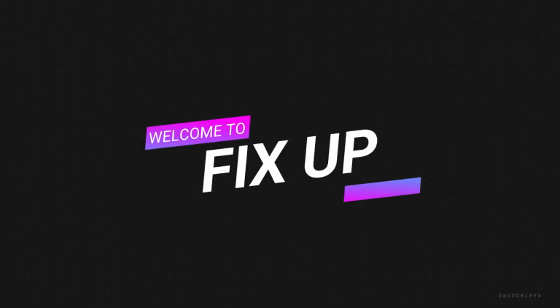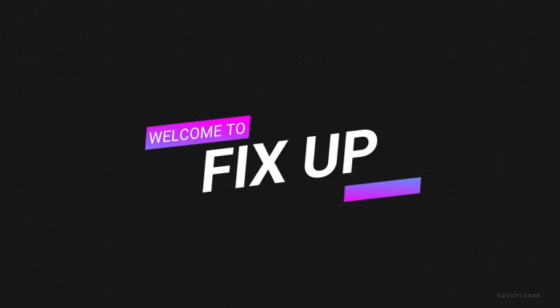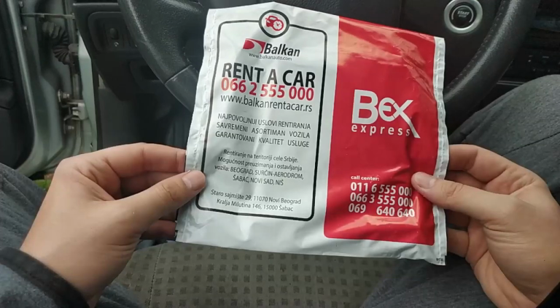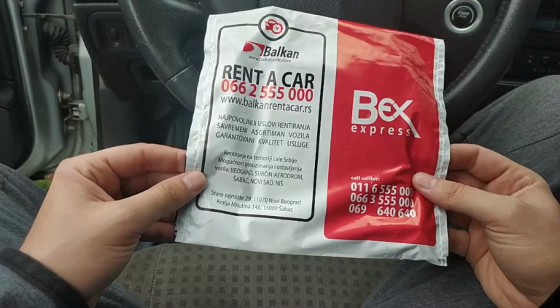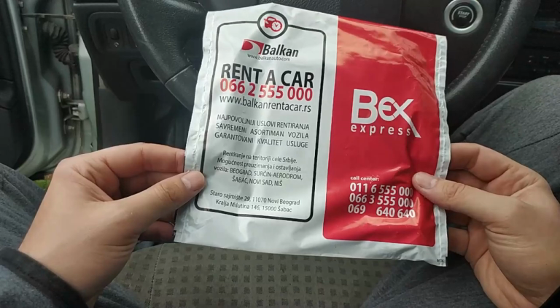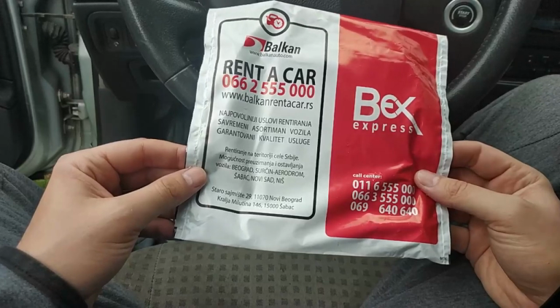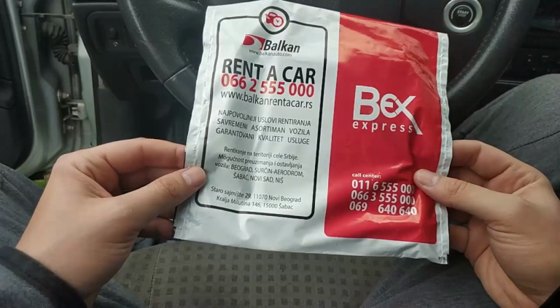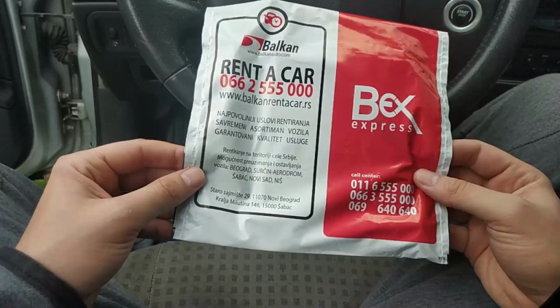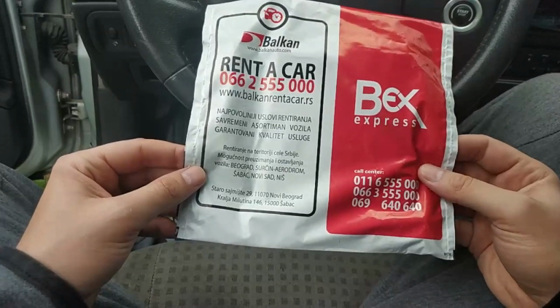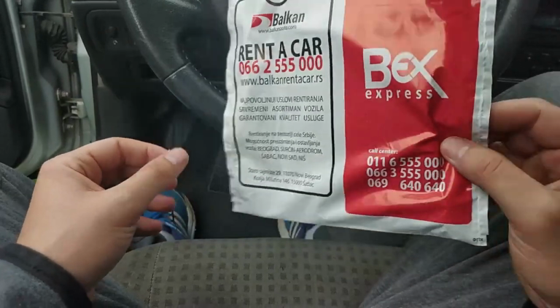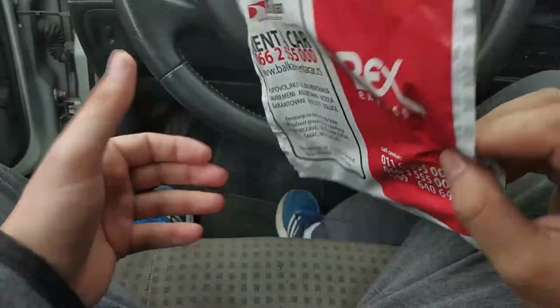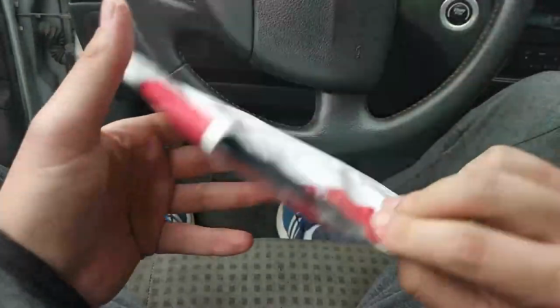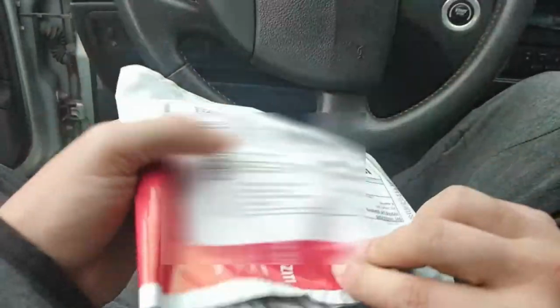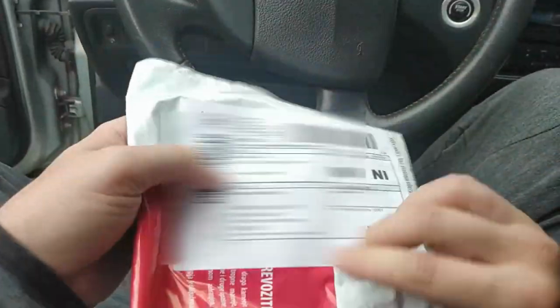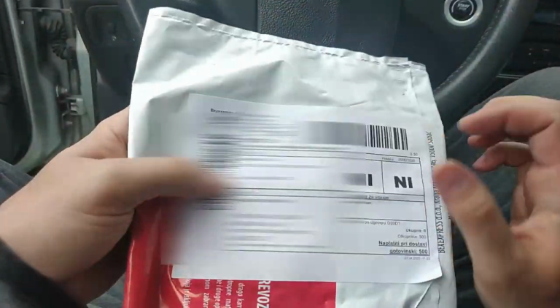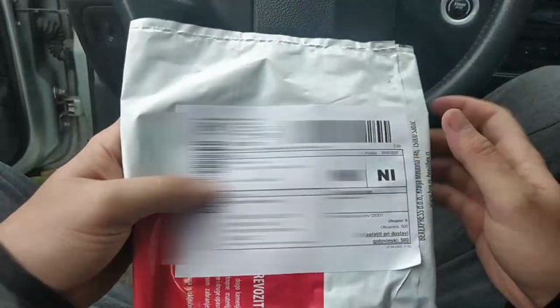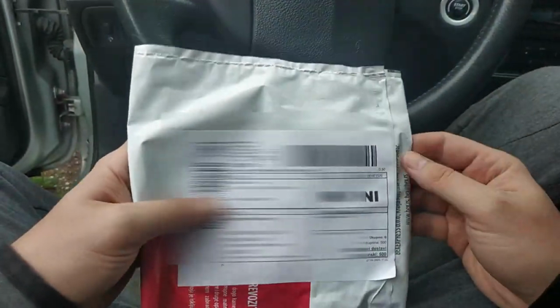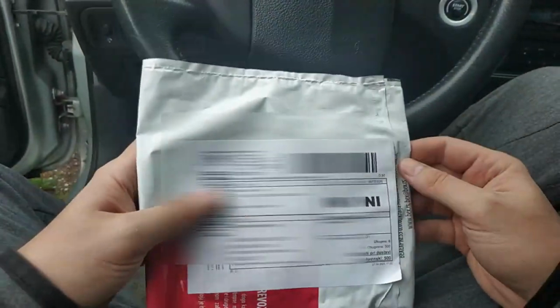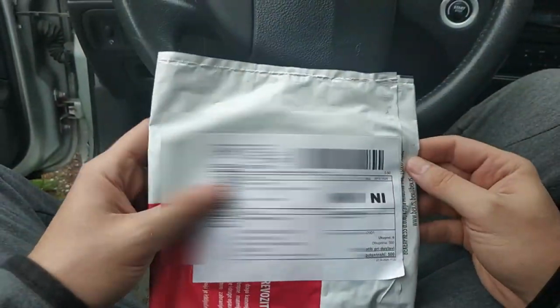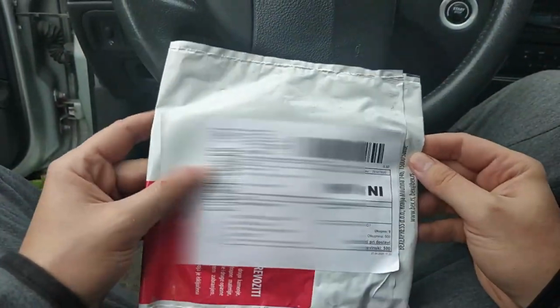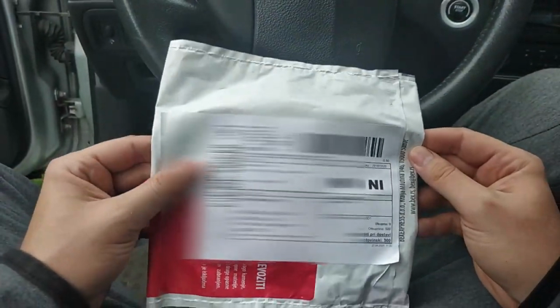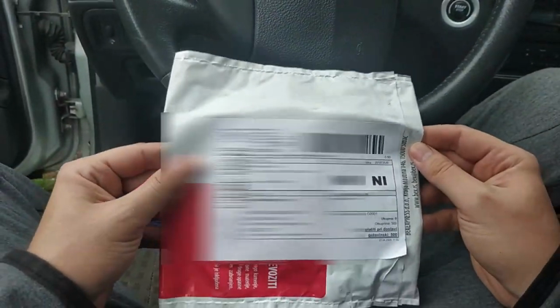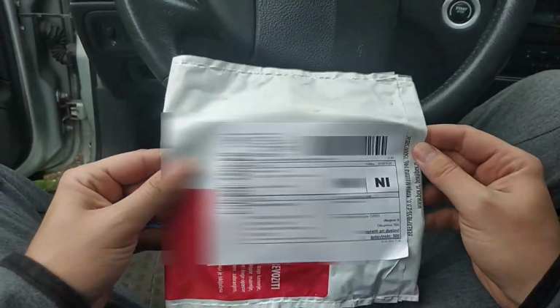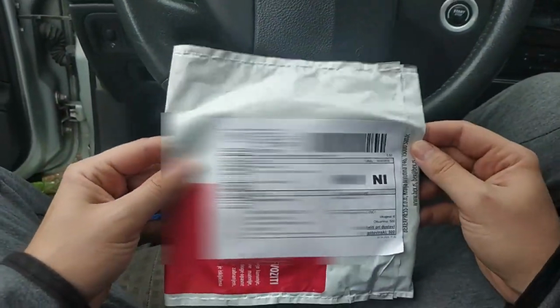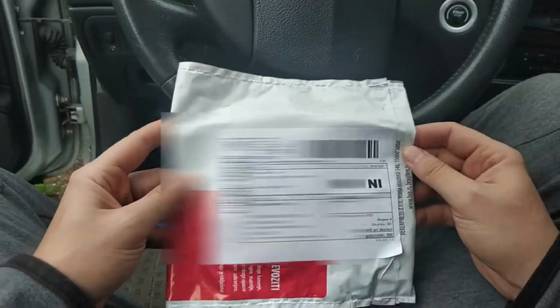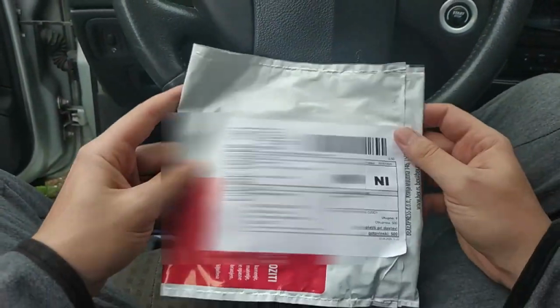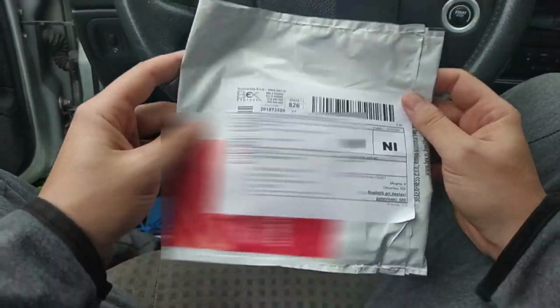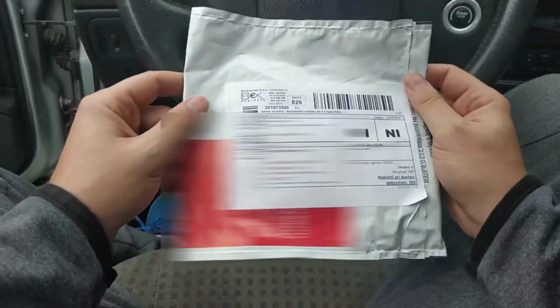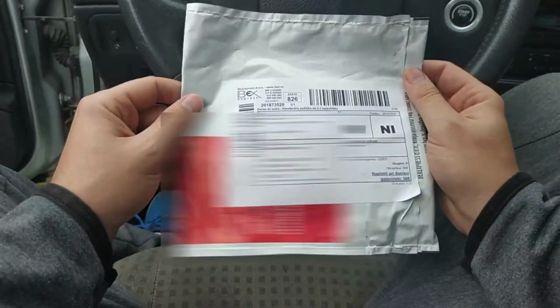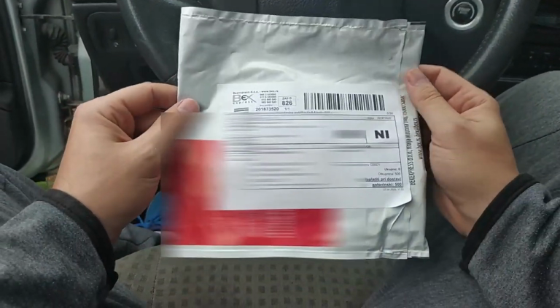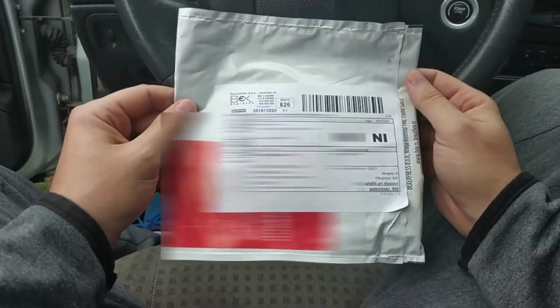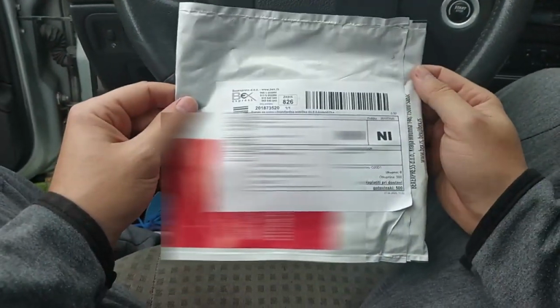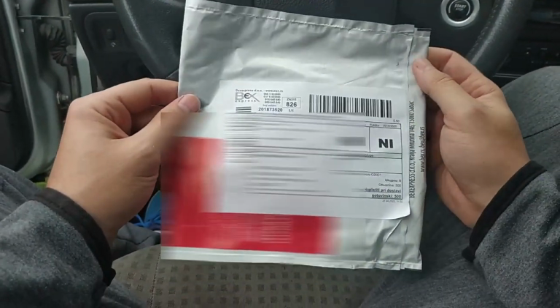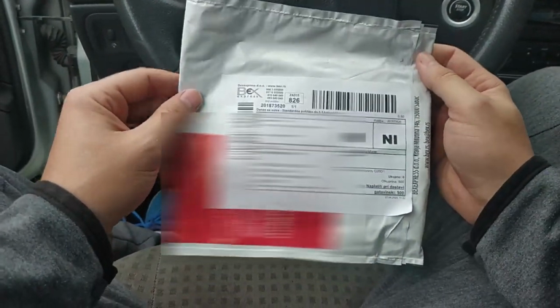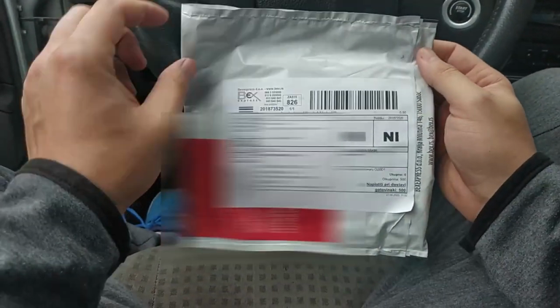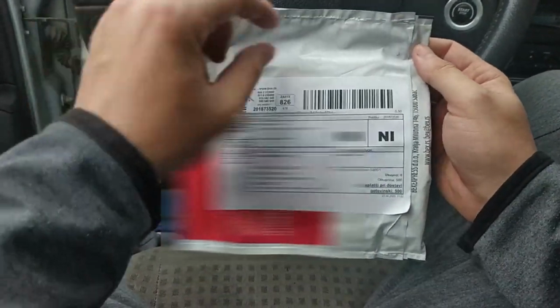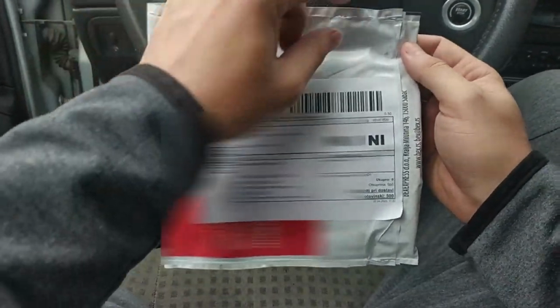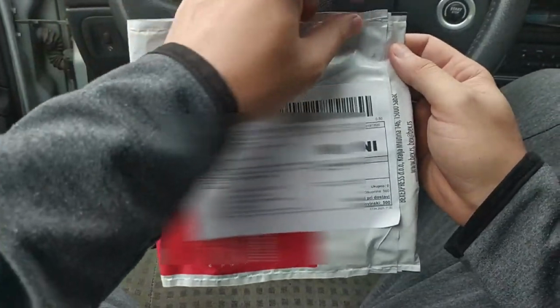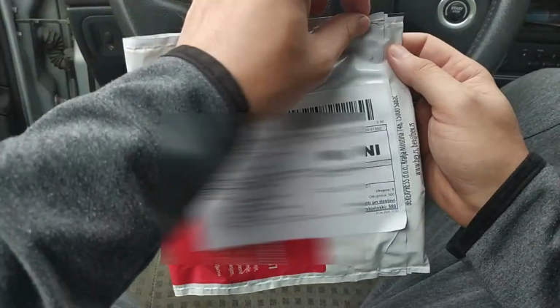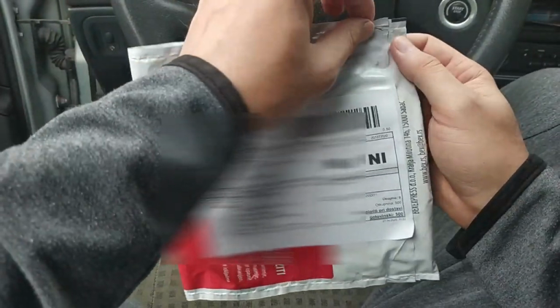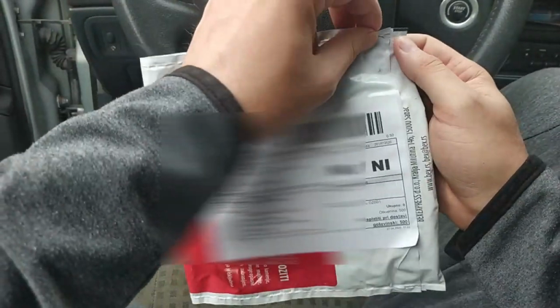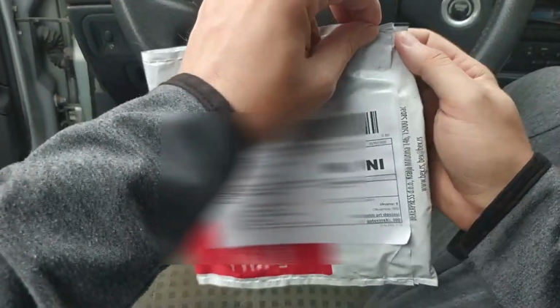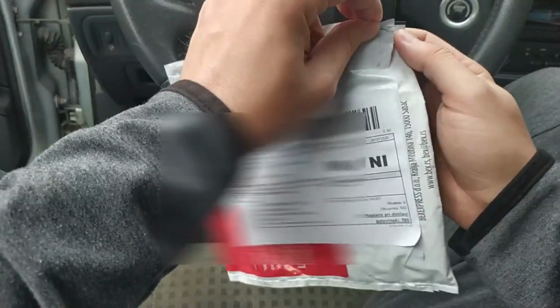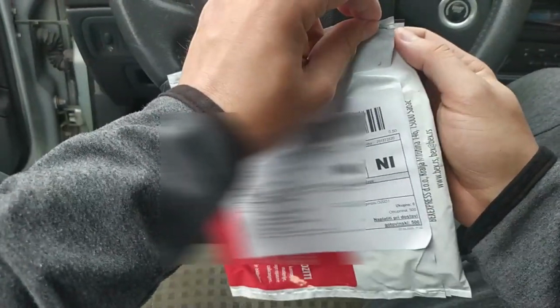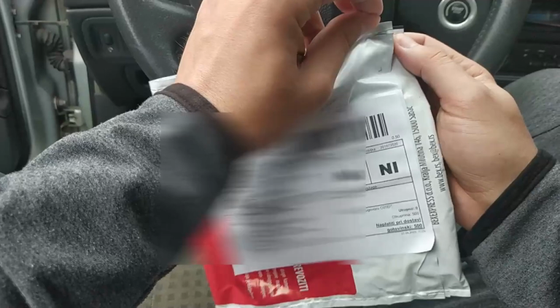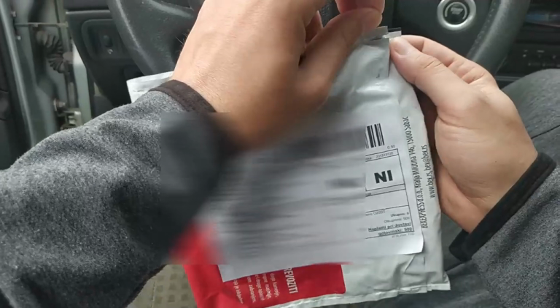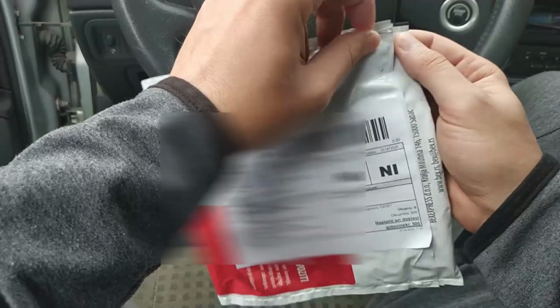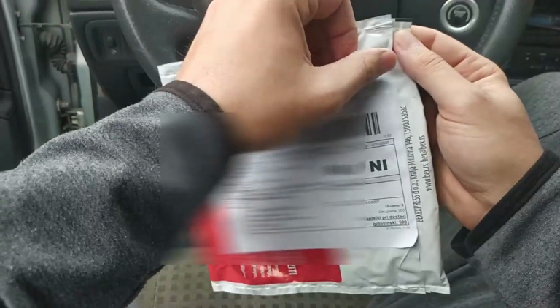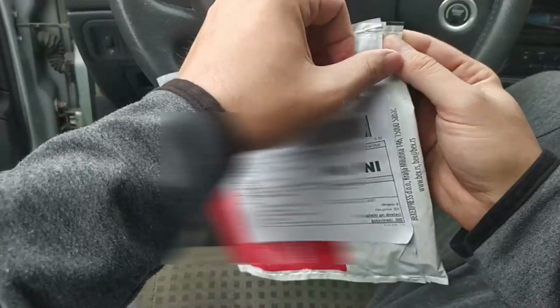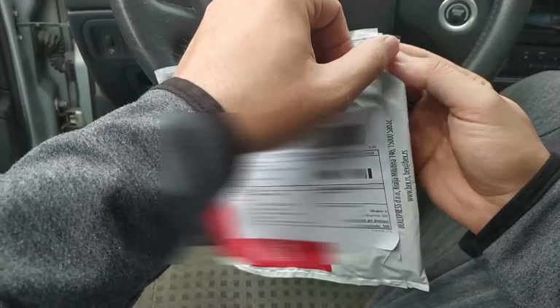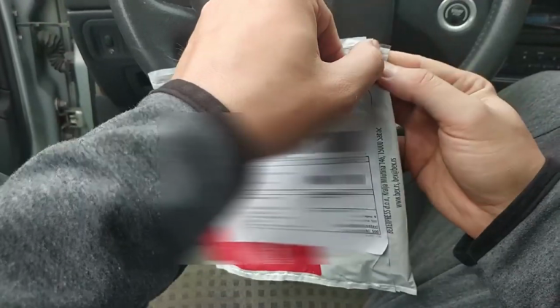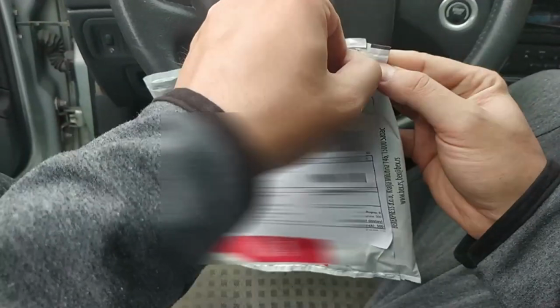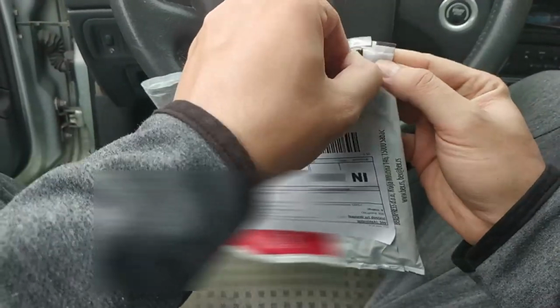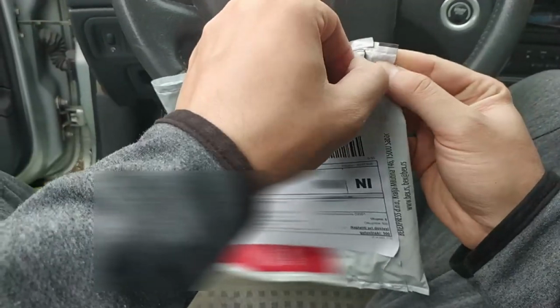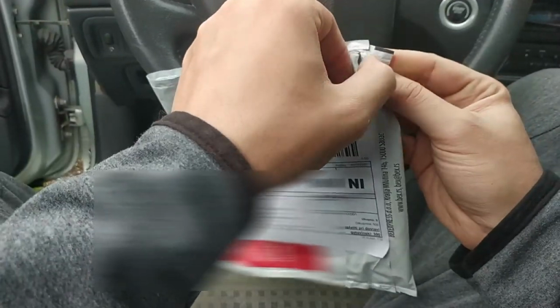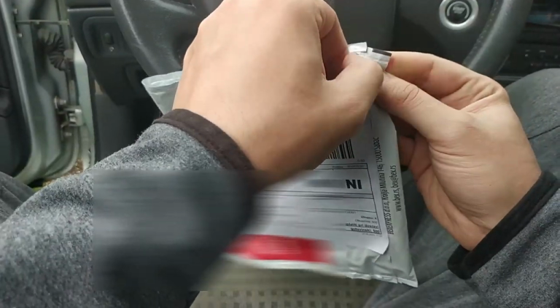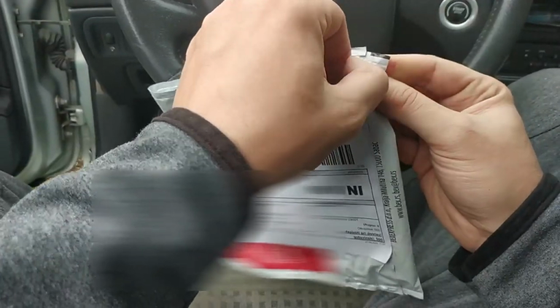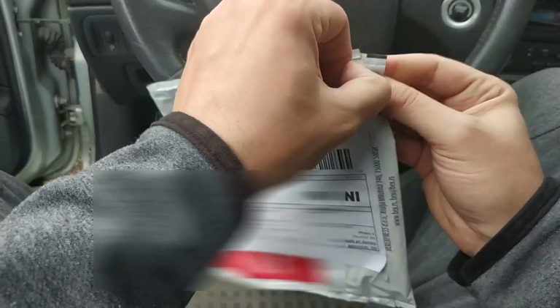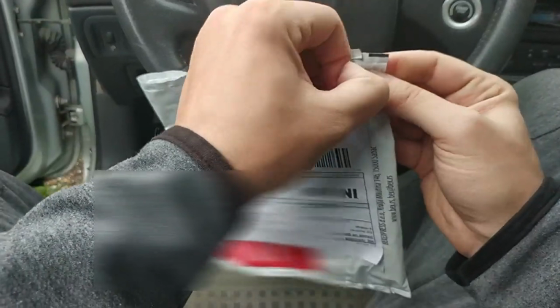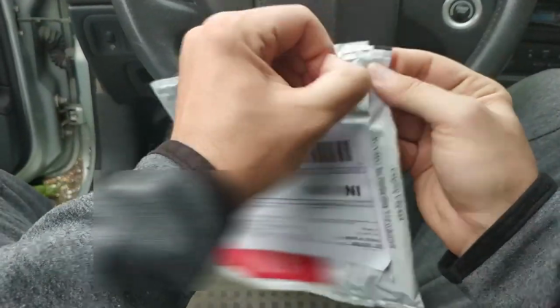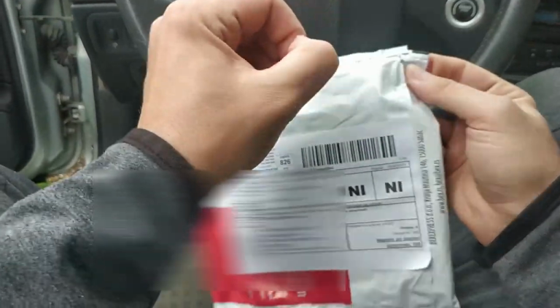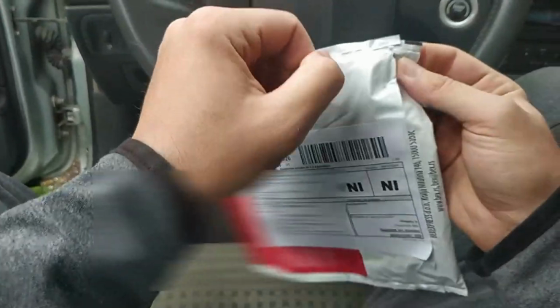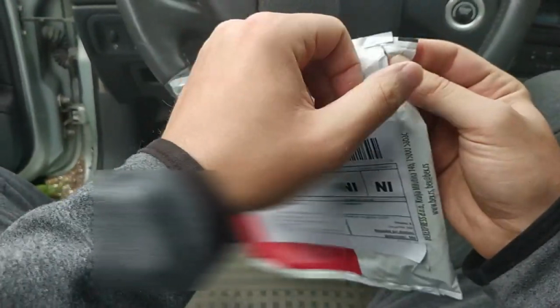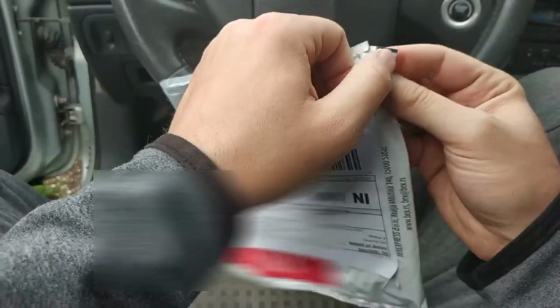Hello guys, today we are going to remove the driver door panel and install a missing window plastic clip on my Laguna 2003.